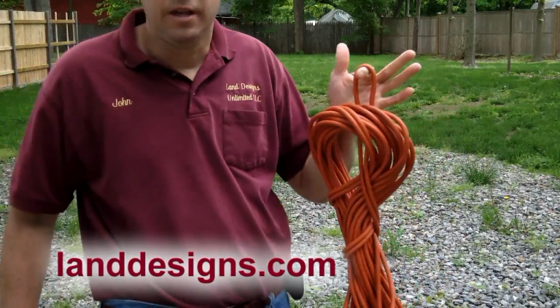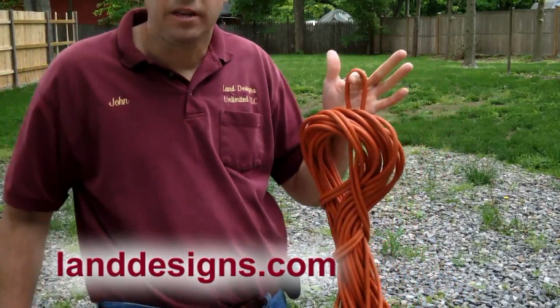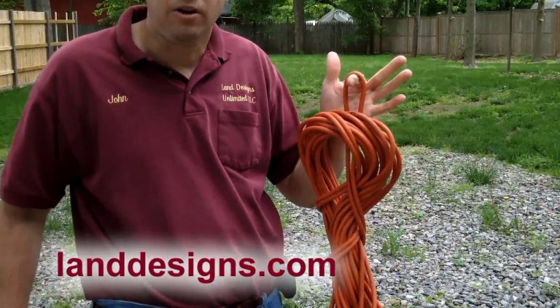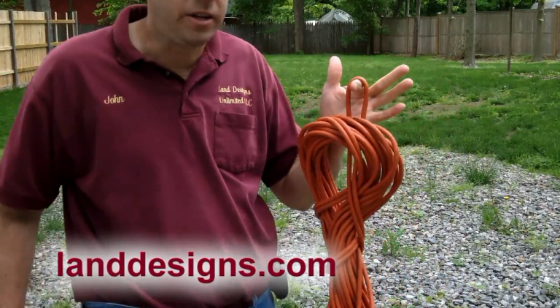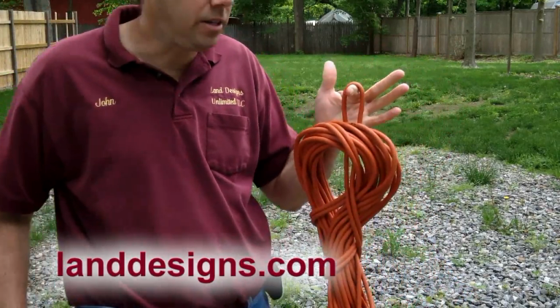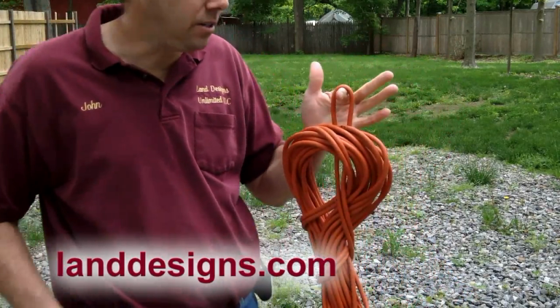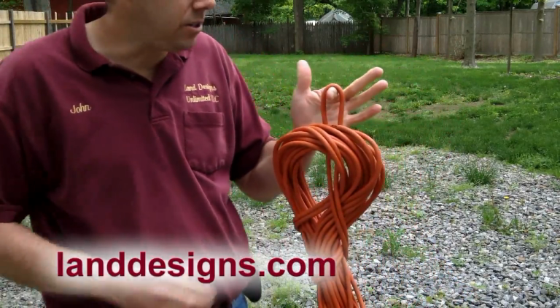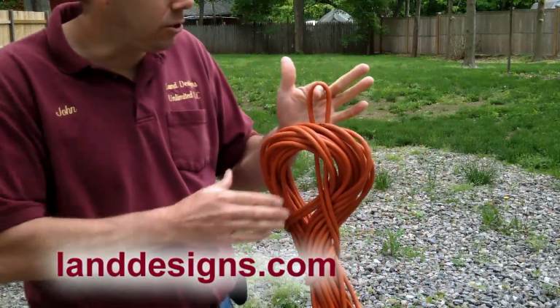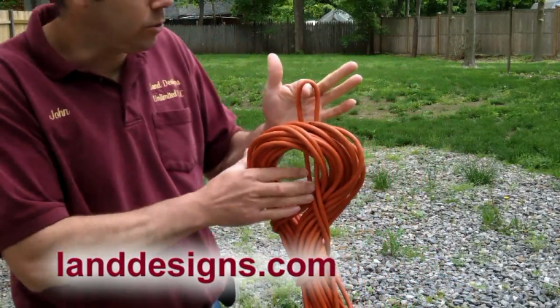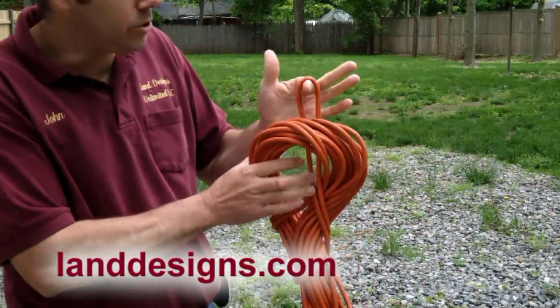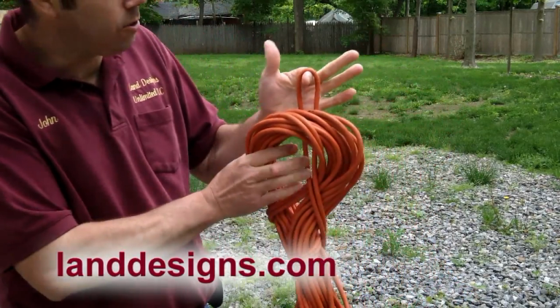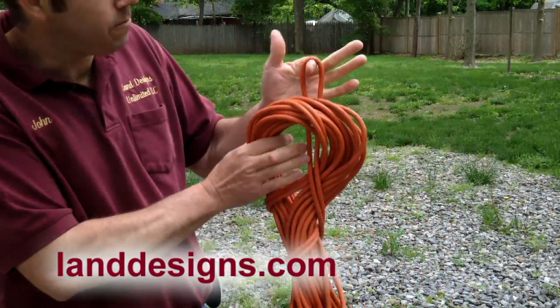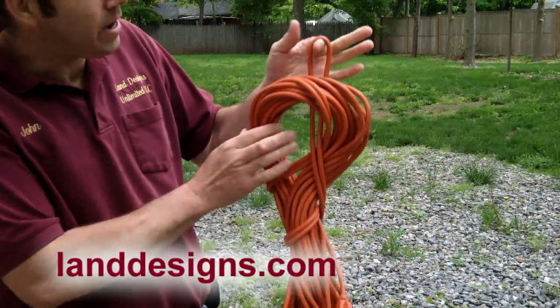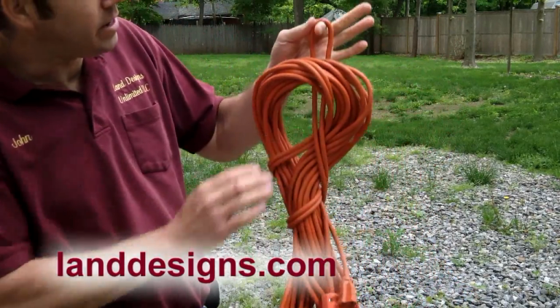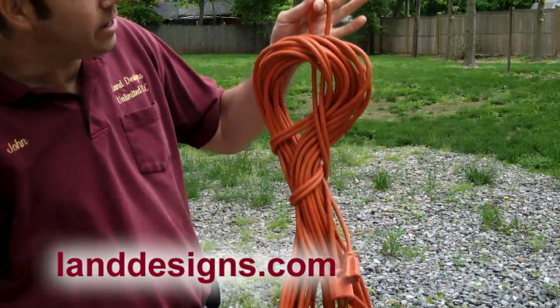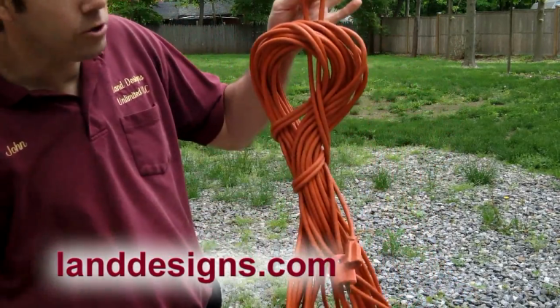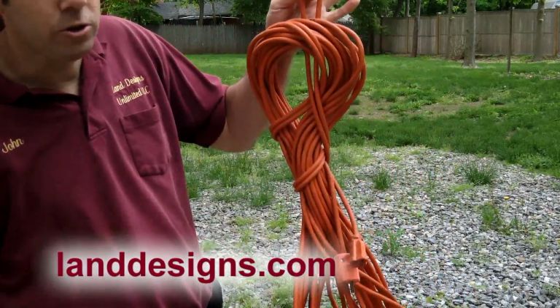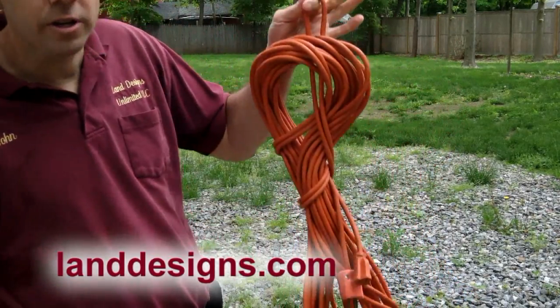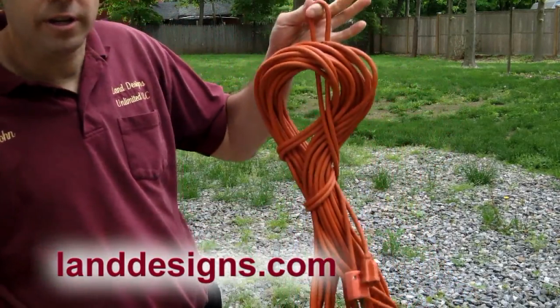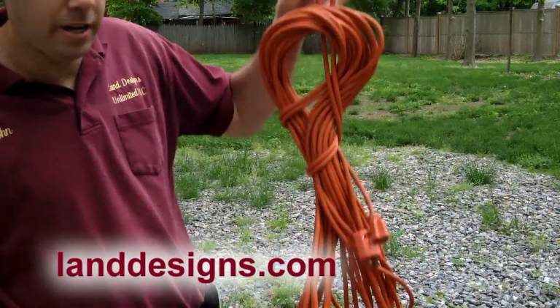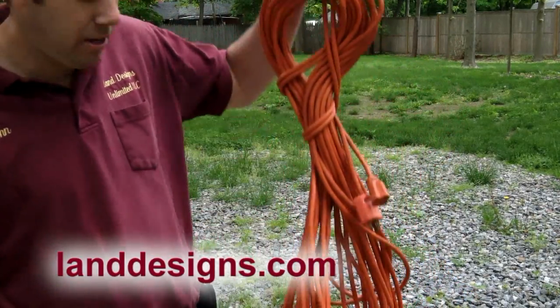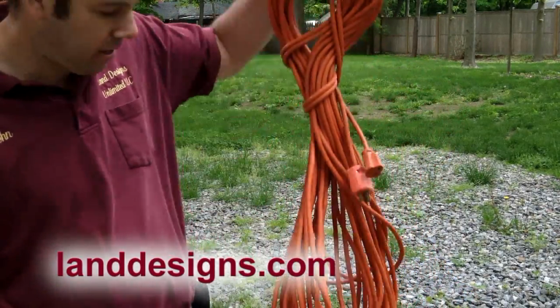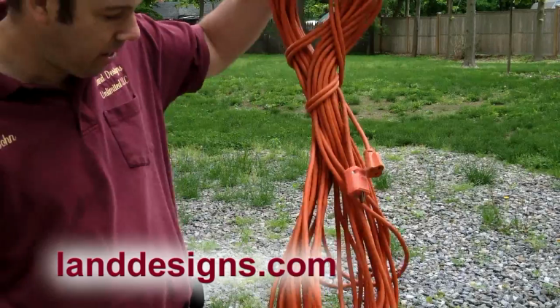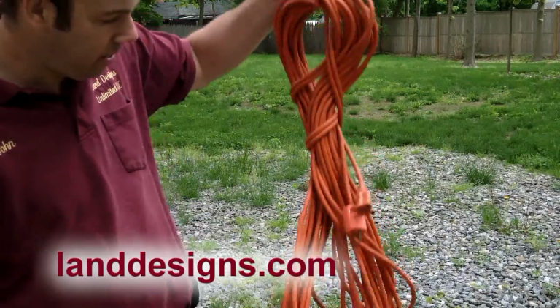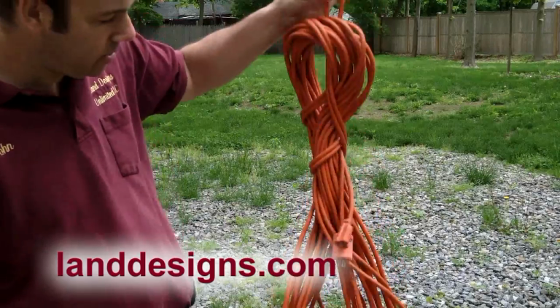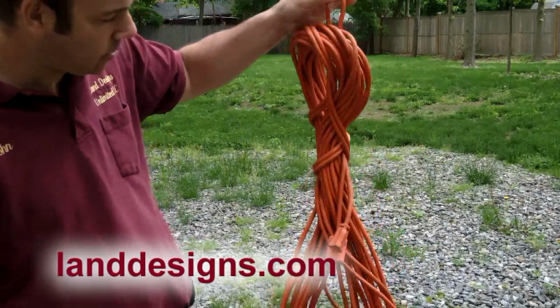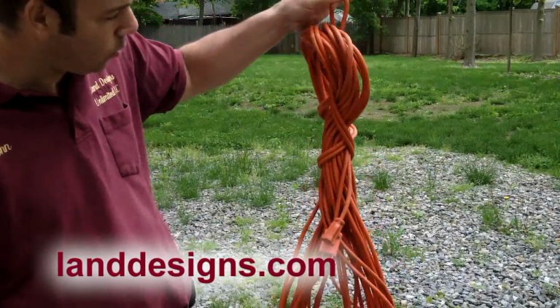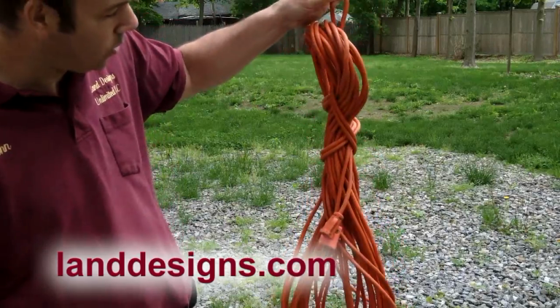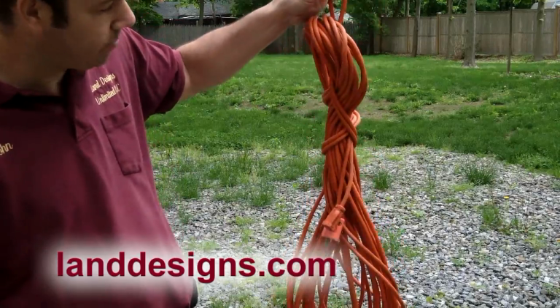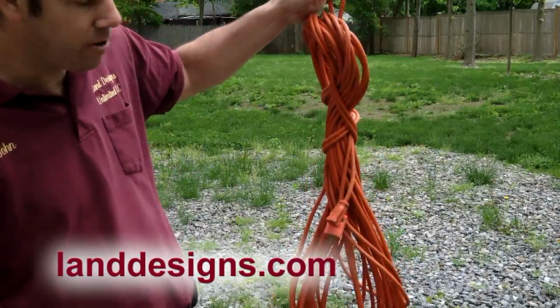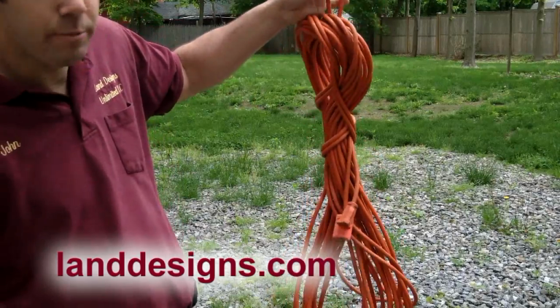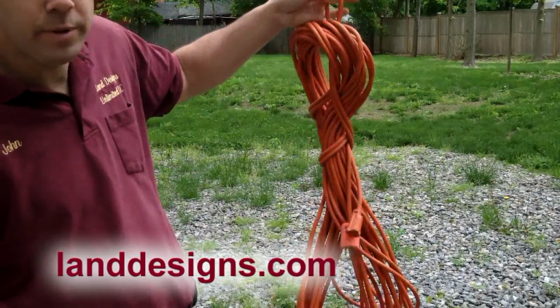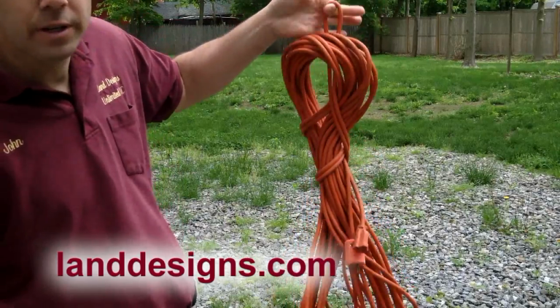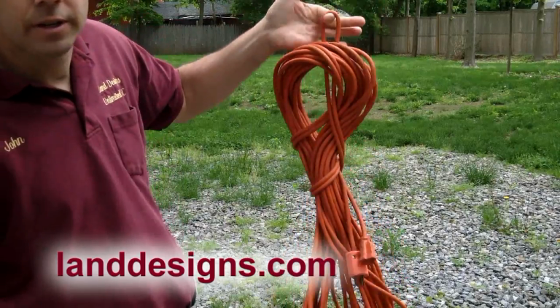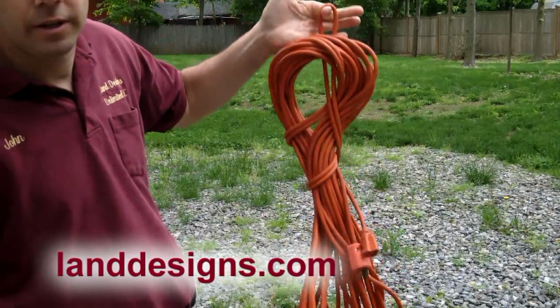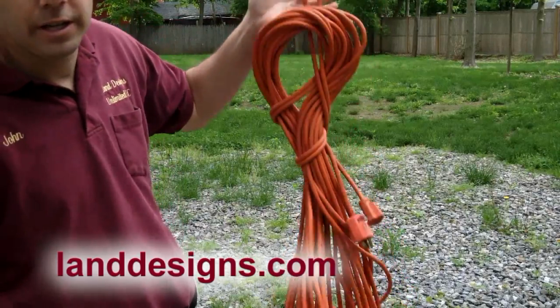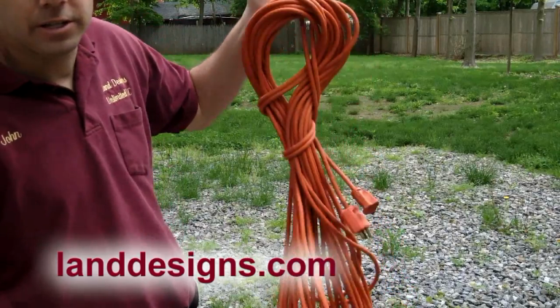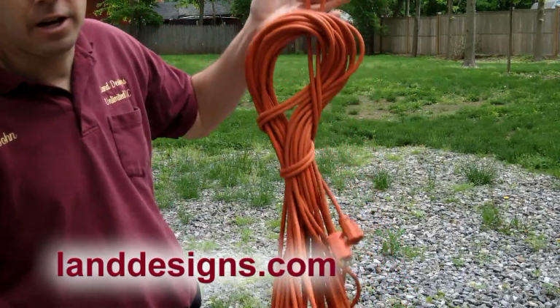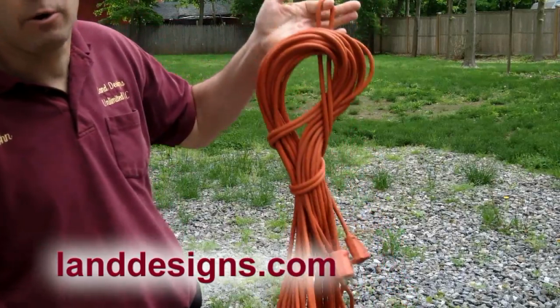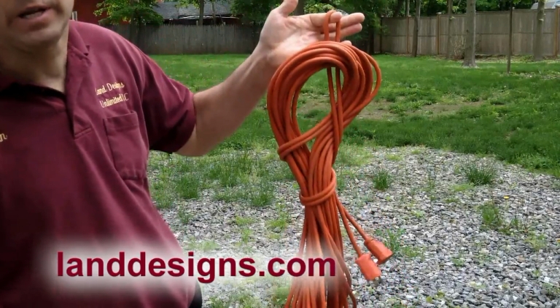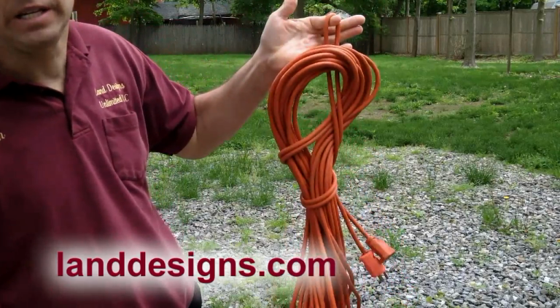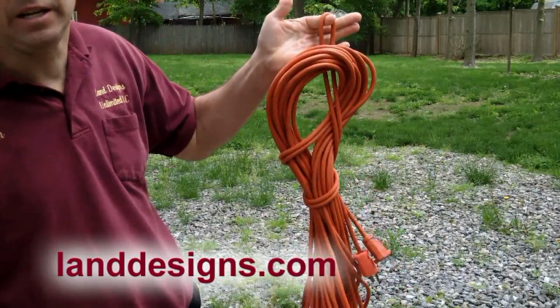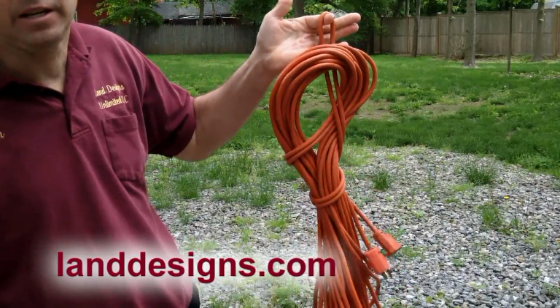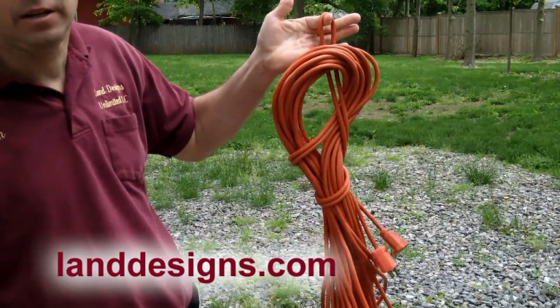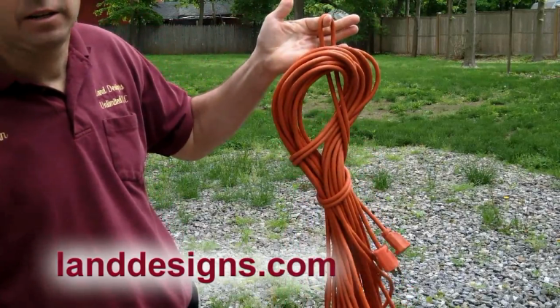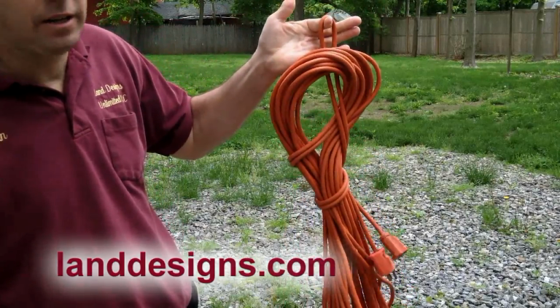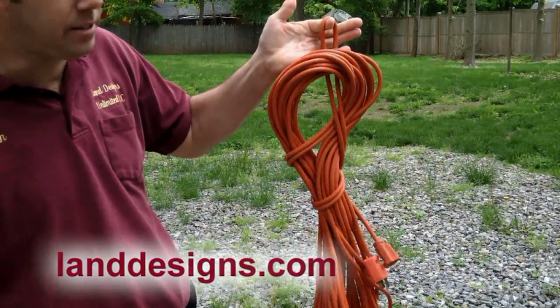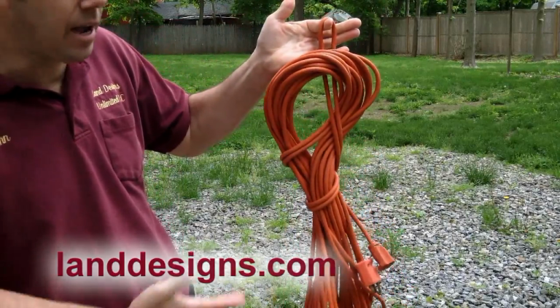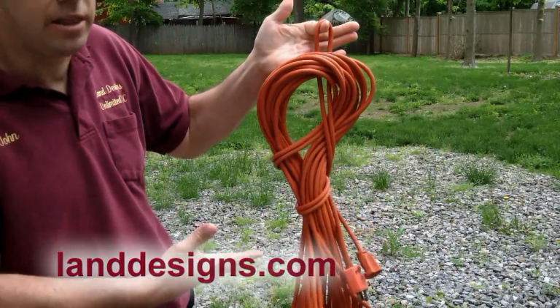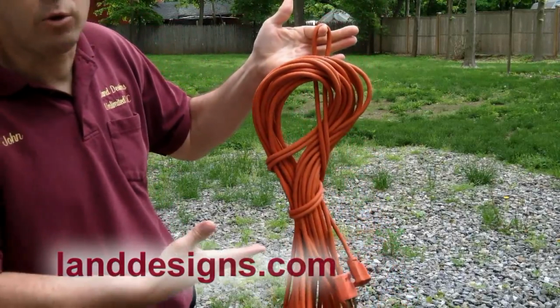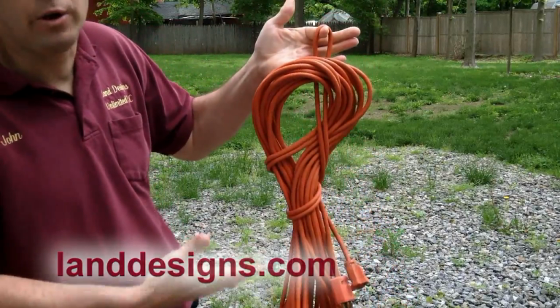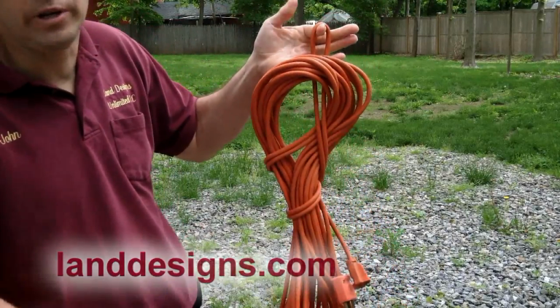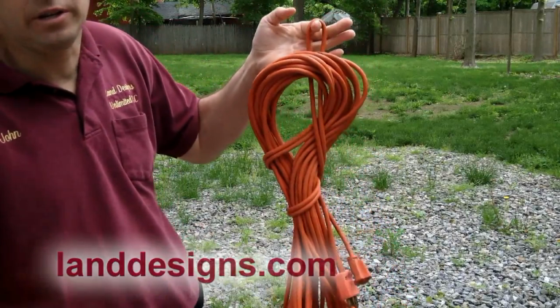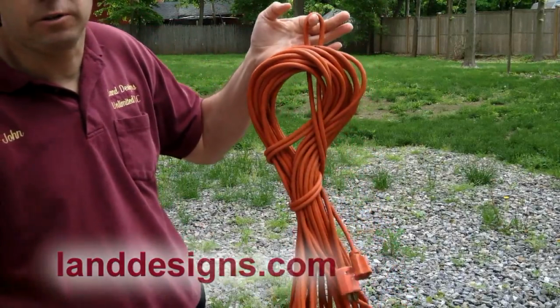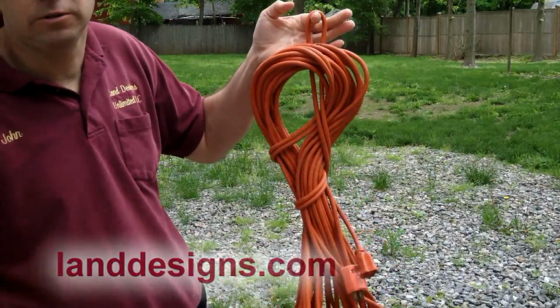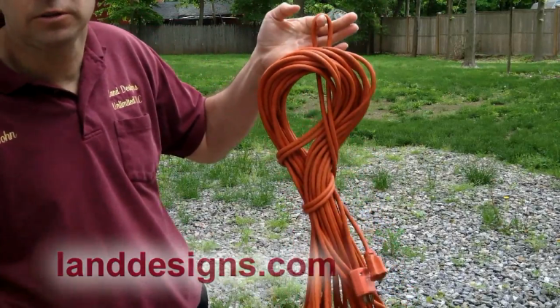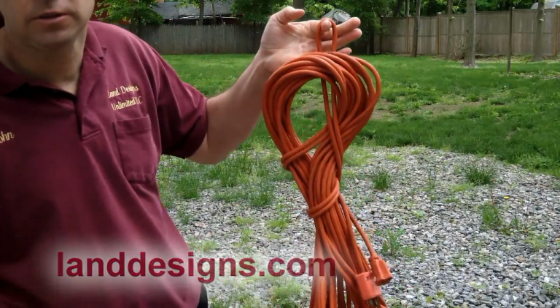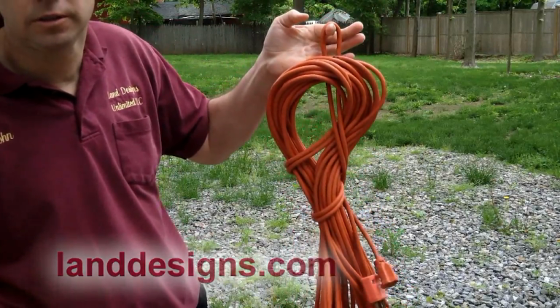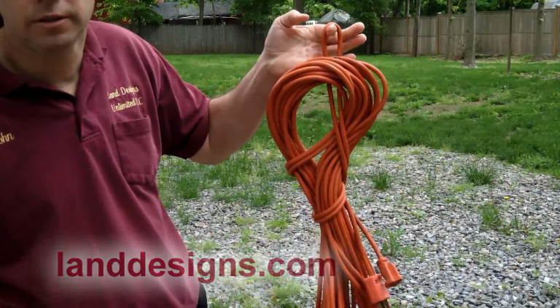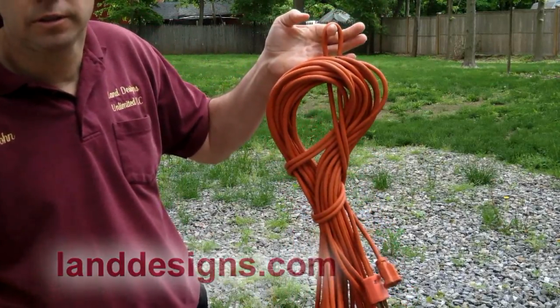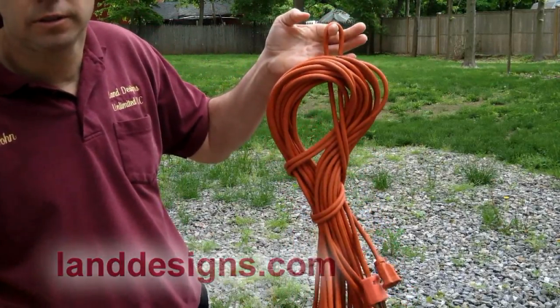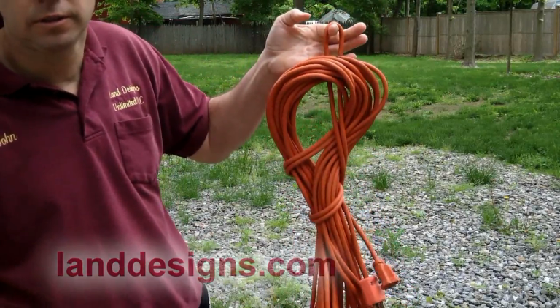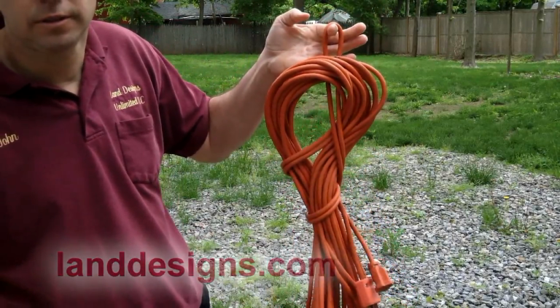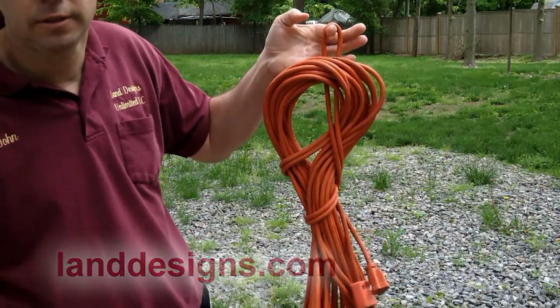Then all you need to do is go find a nice hook and you can hang this cord from it — it's there when you need it, and it's out of the way when you don't.